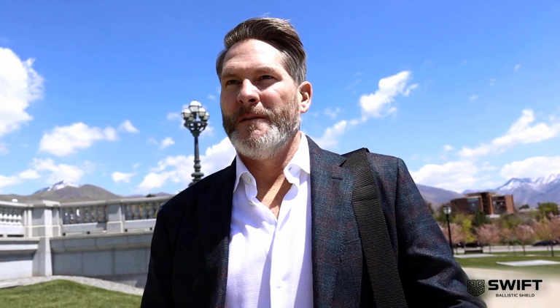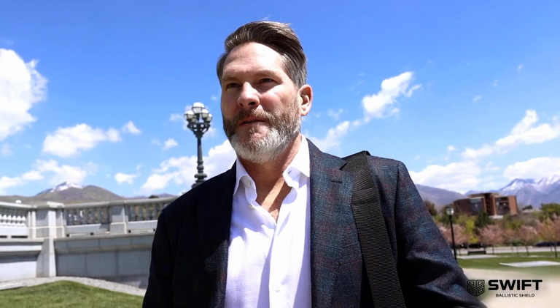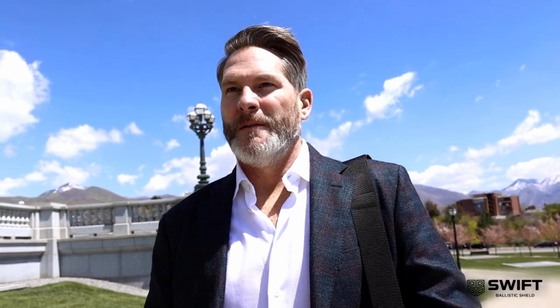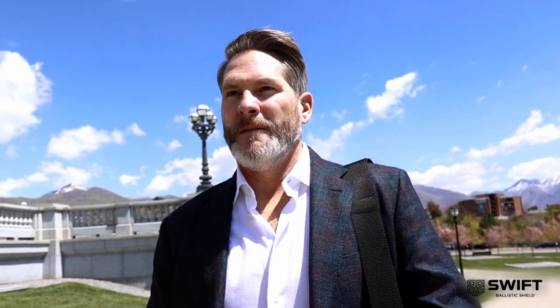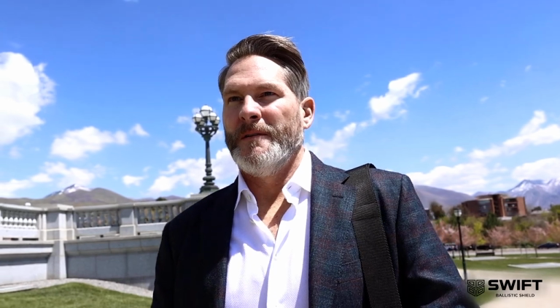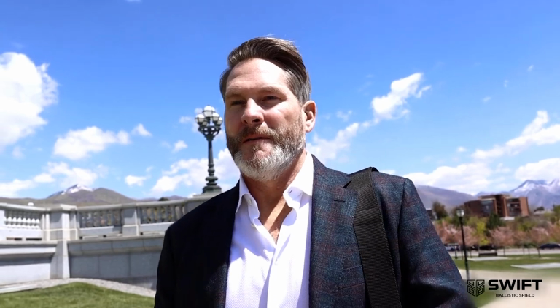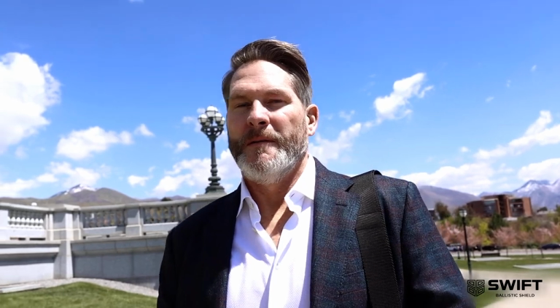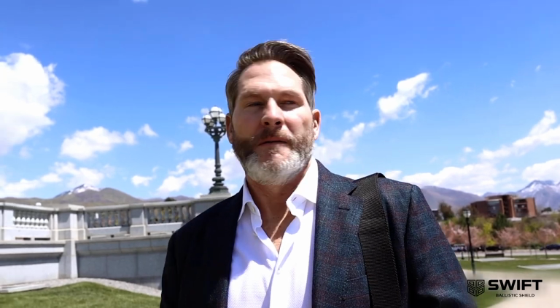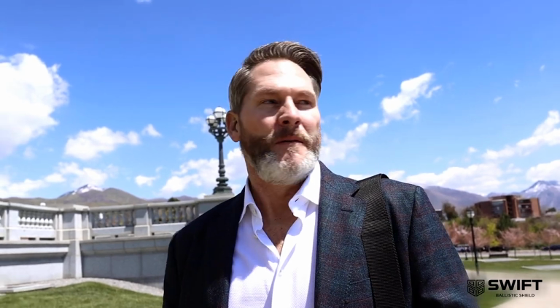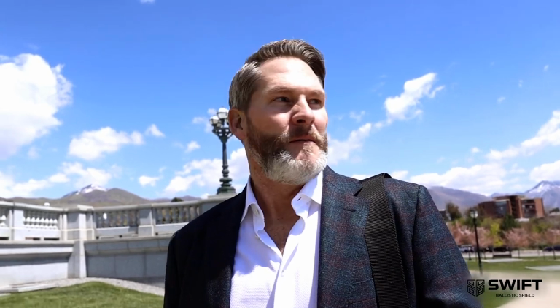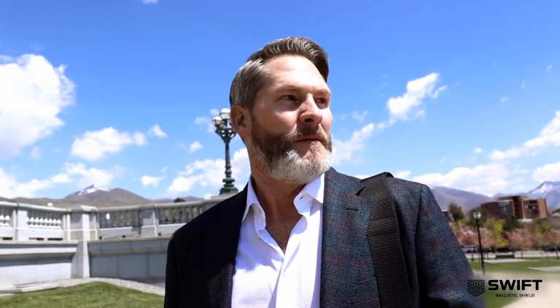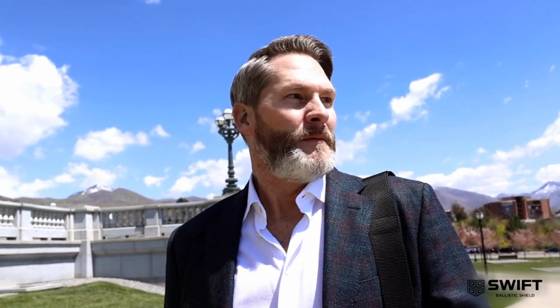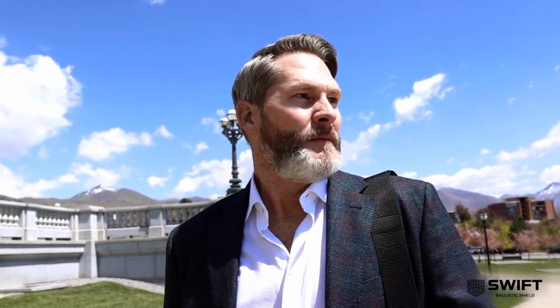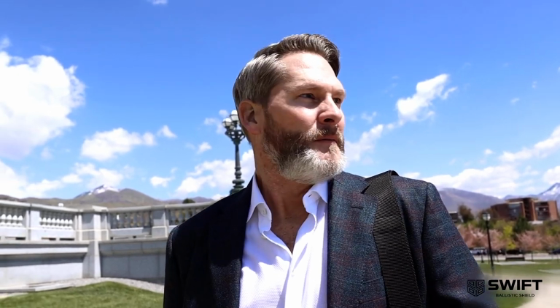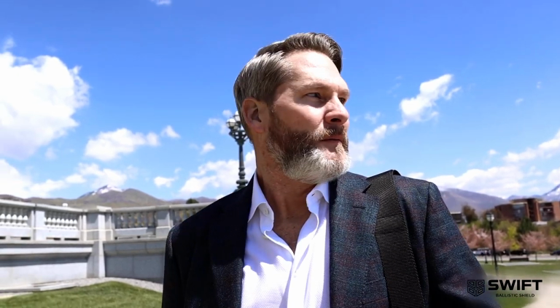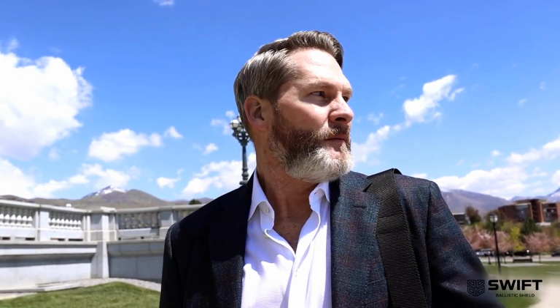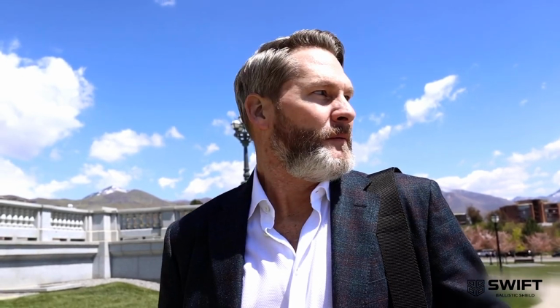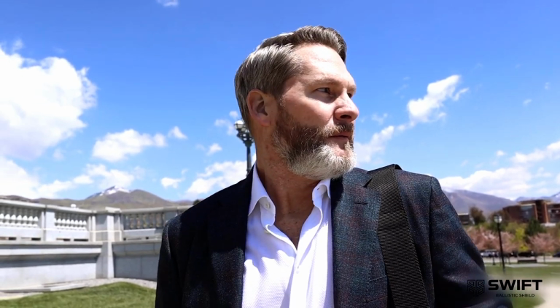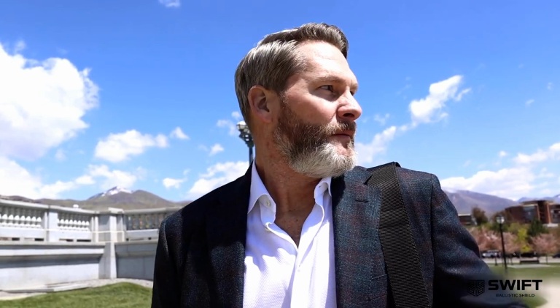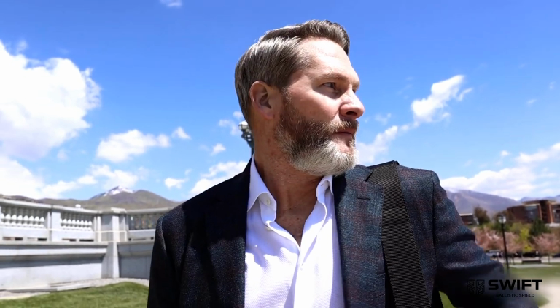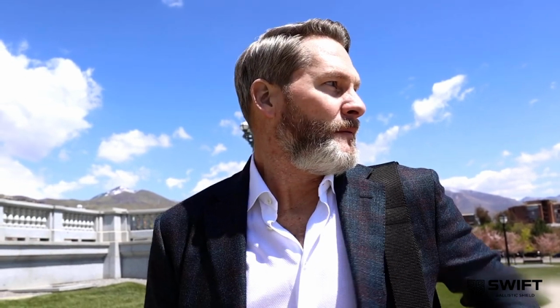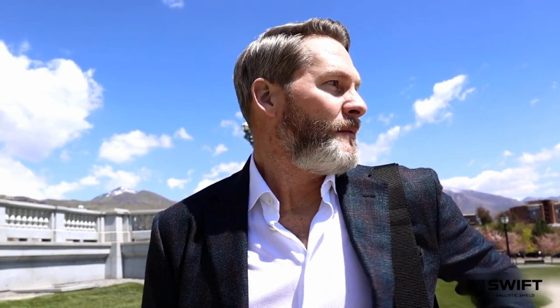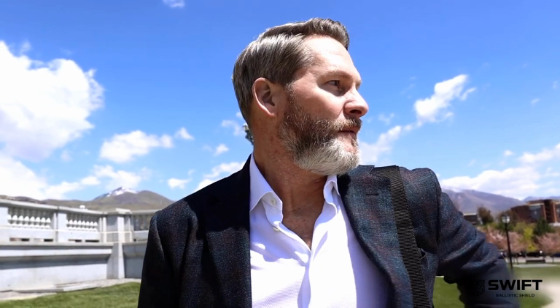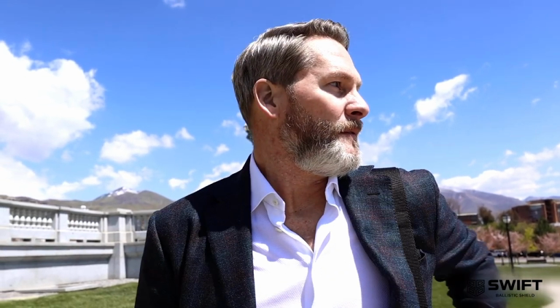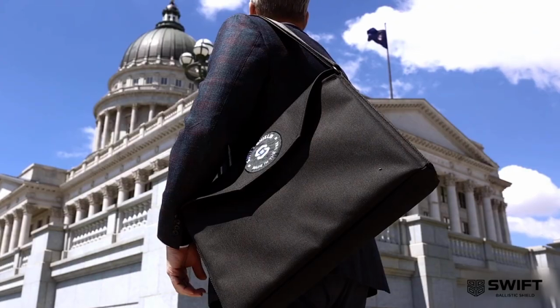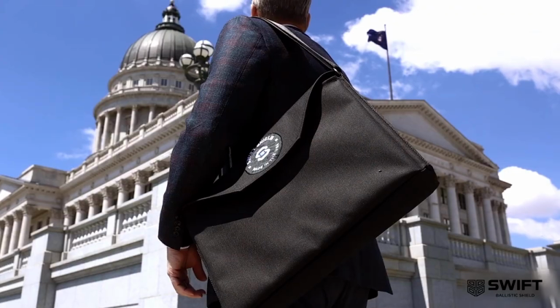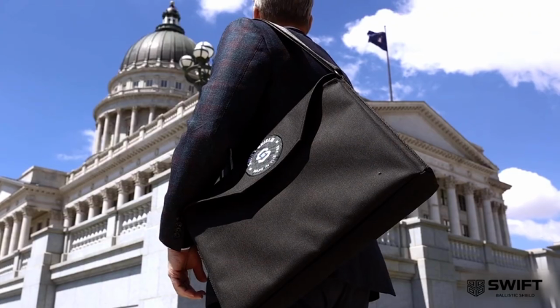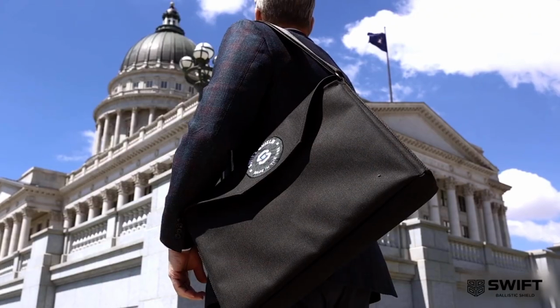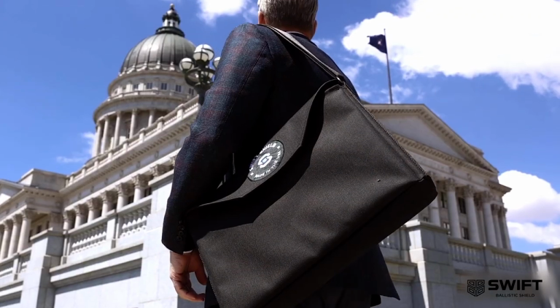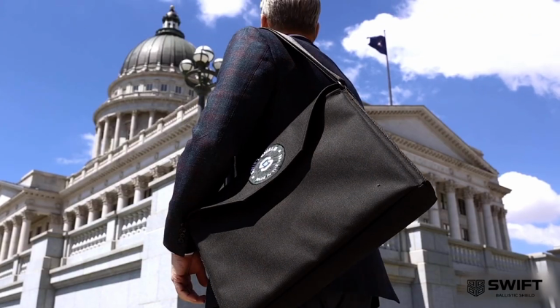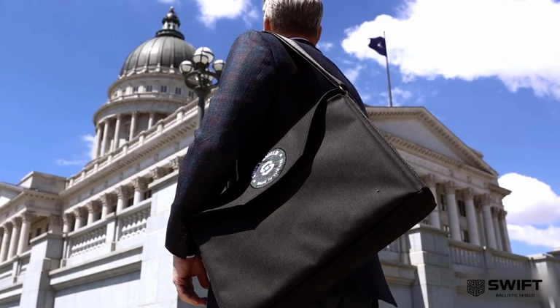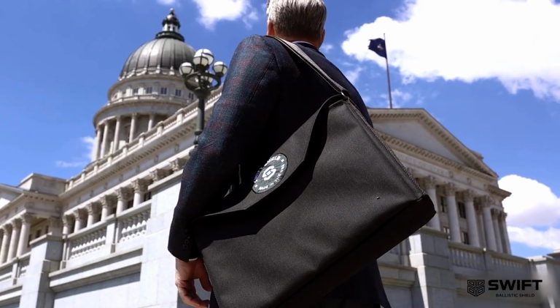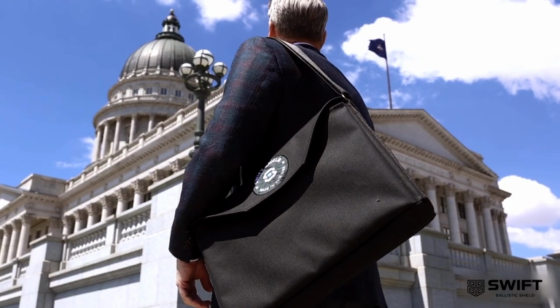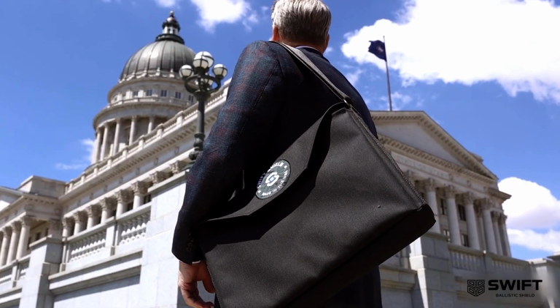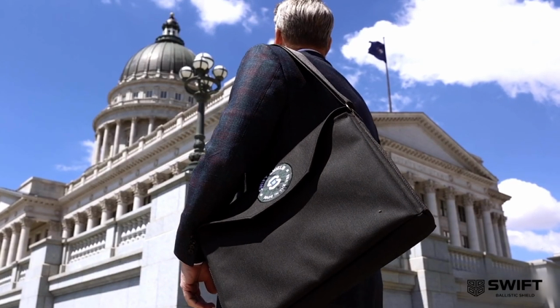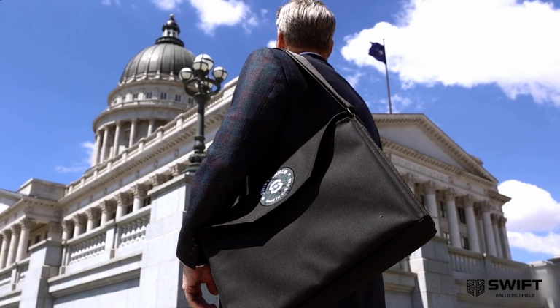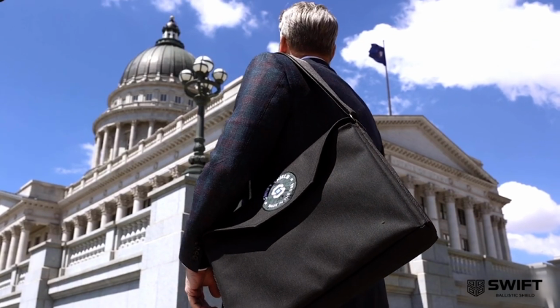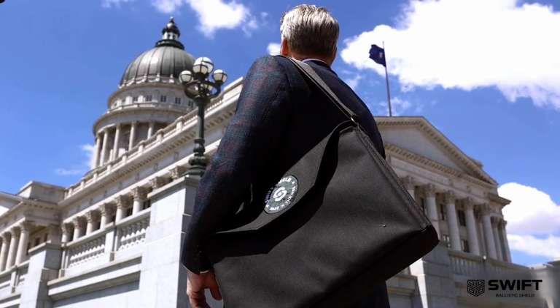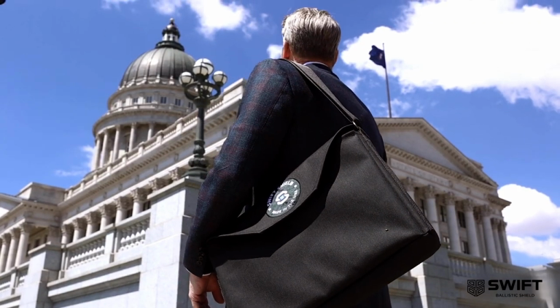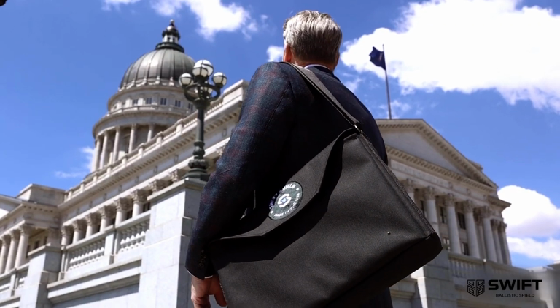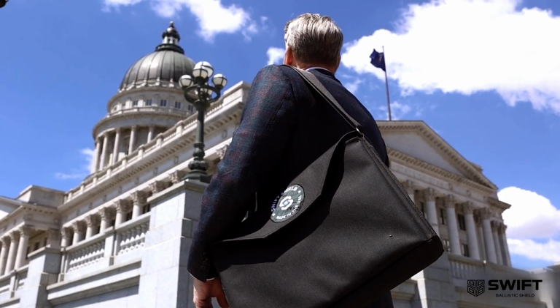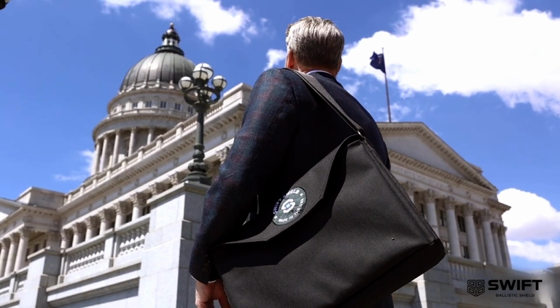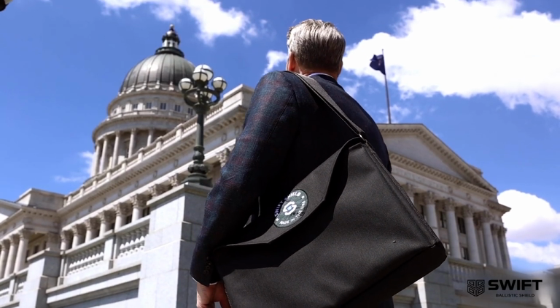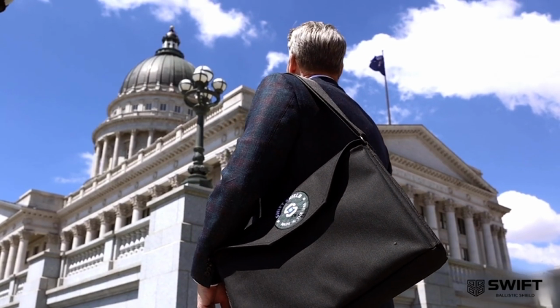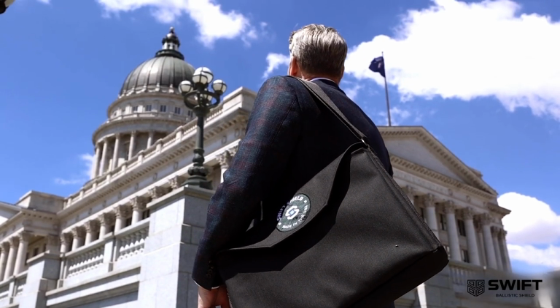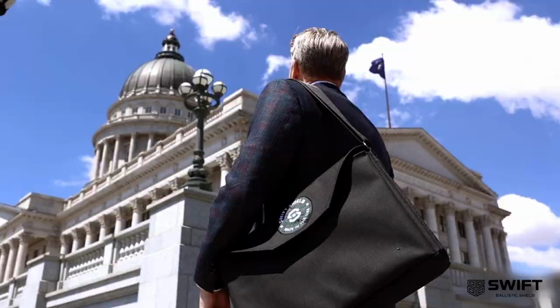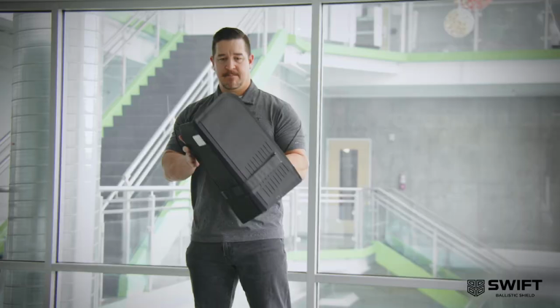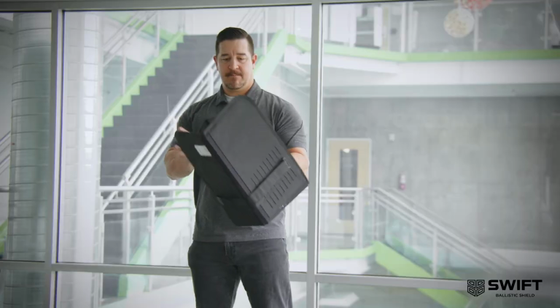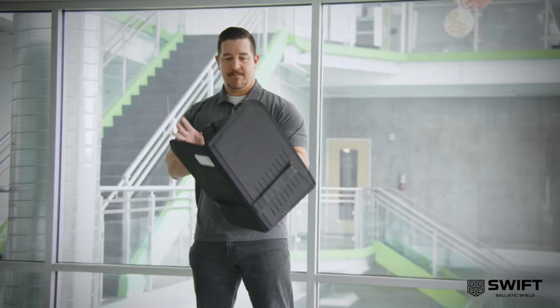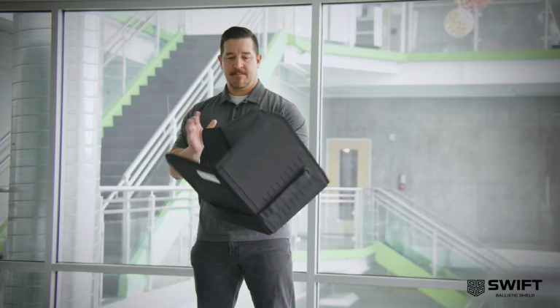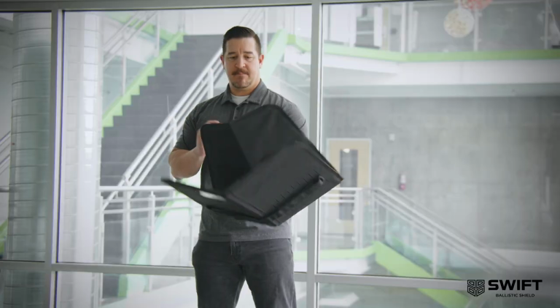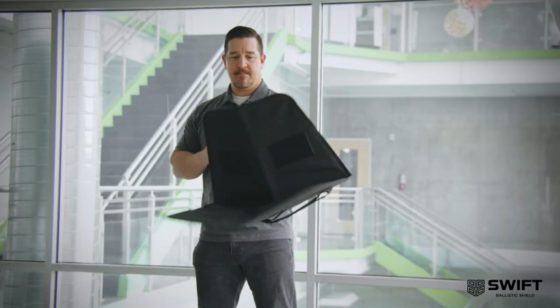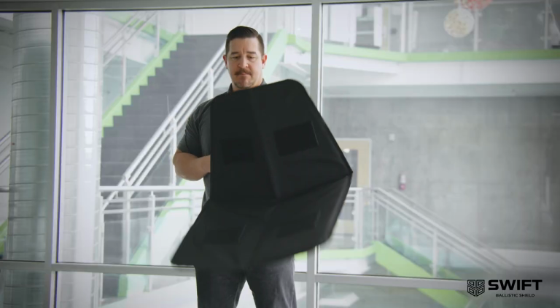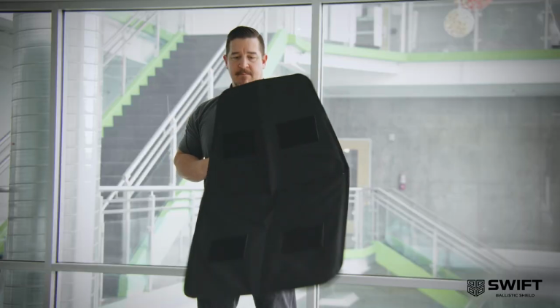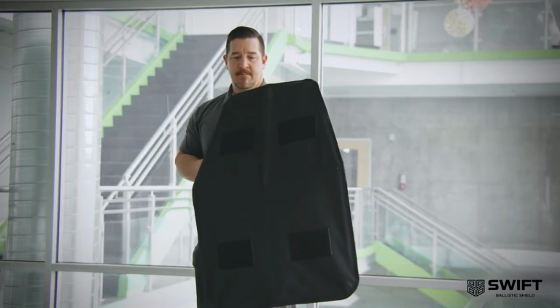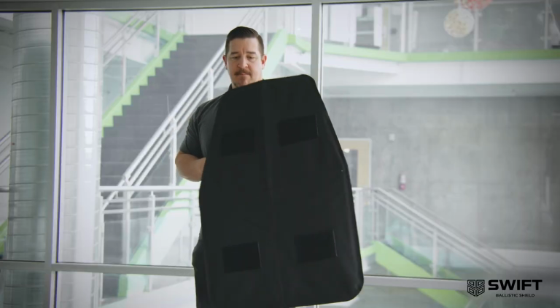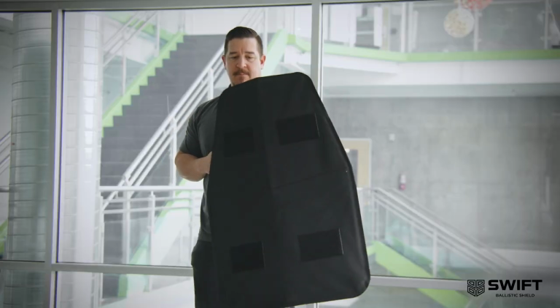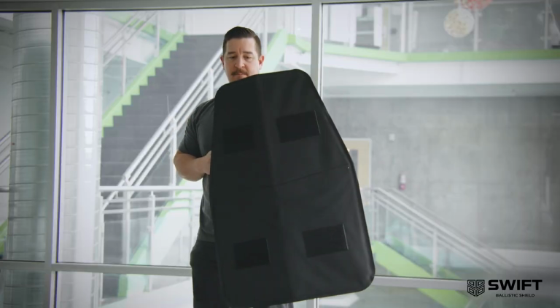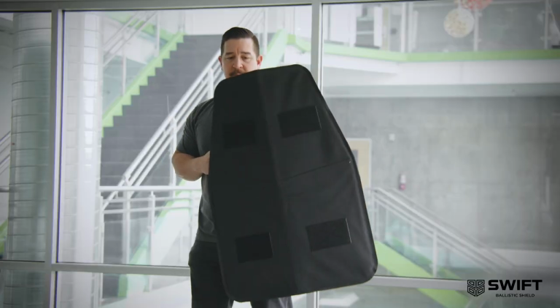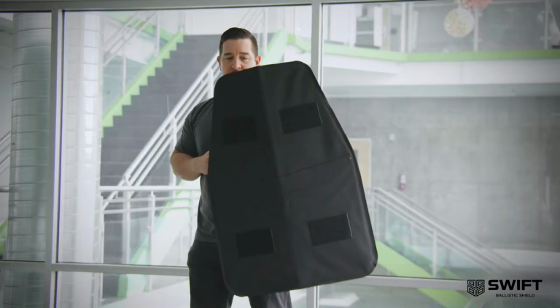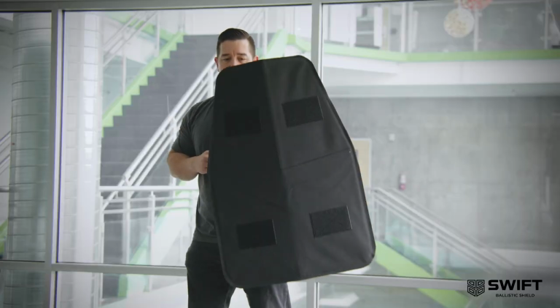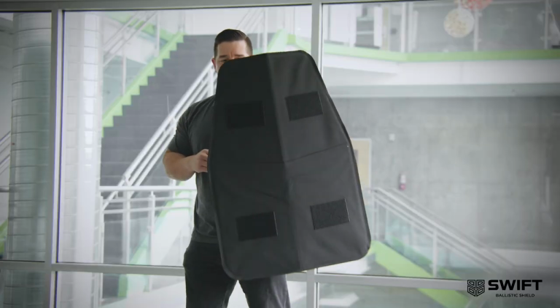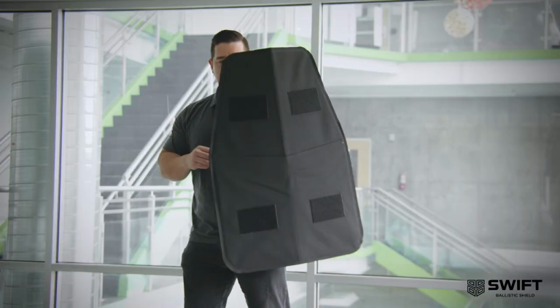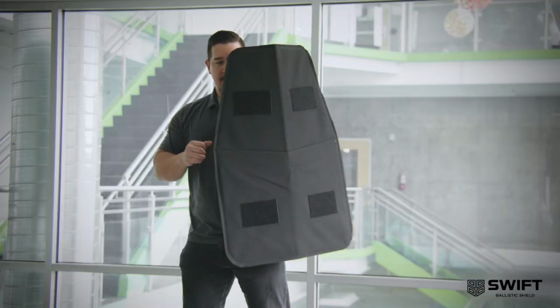A few seconds can determine whether or not you survive a developing threat. At Aegis Global, we took this to heart by developing the all-new Swift Shield.